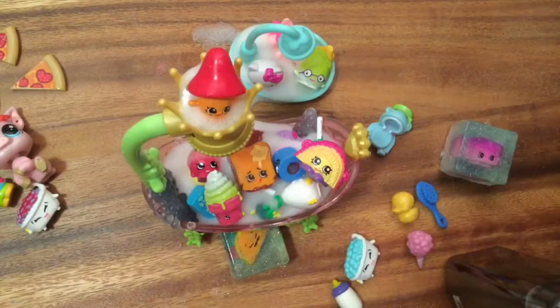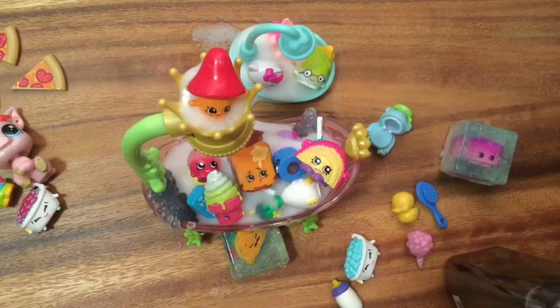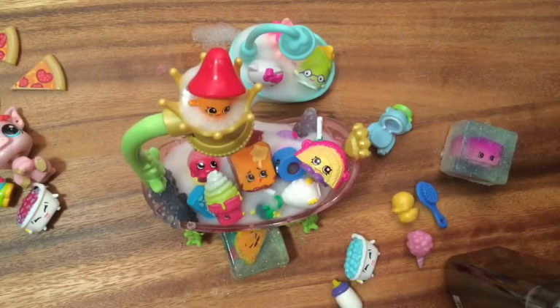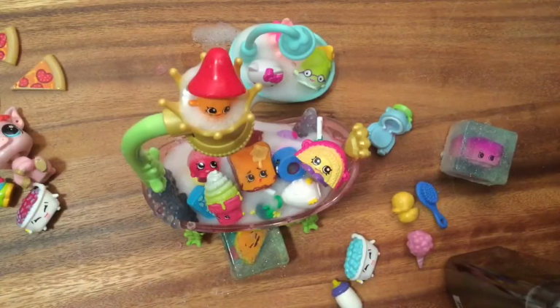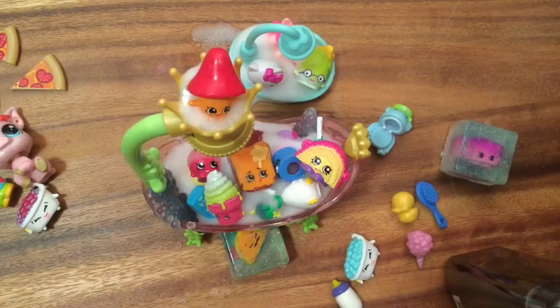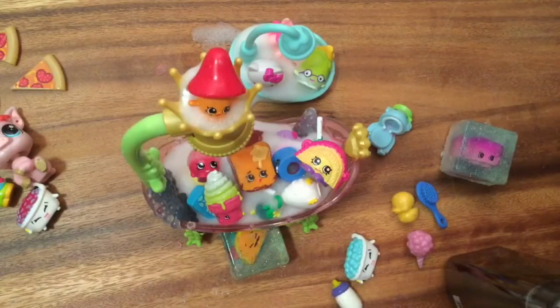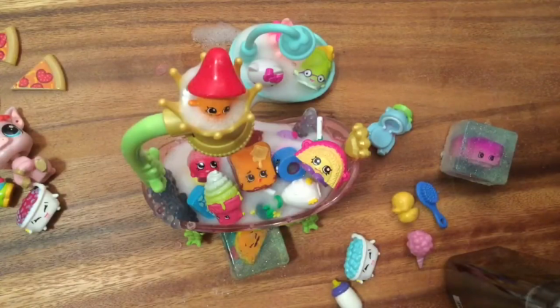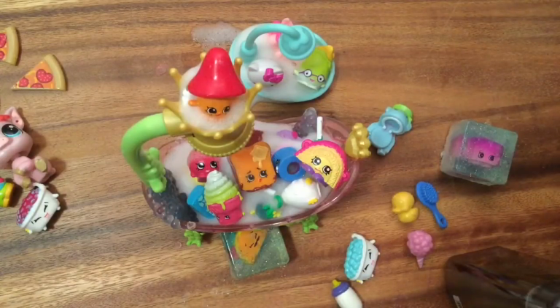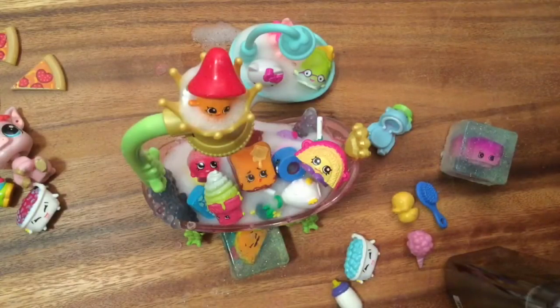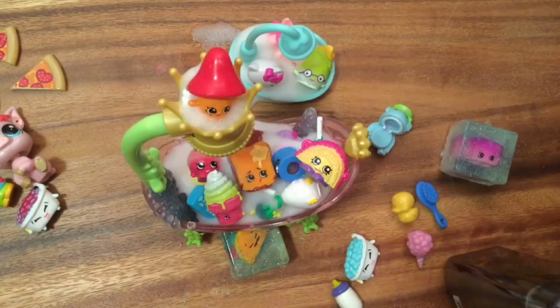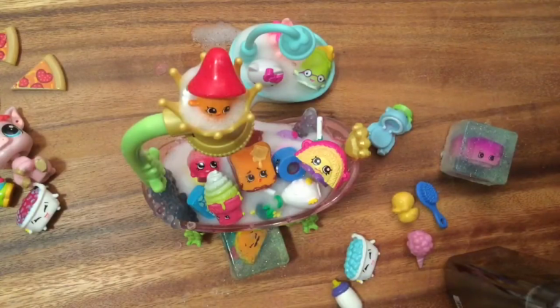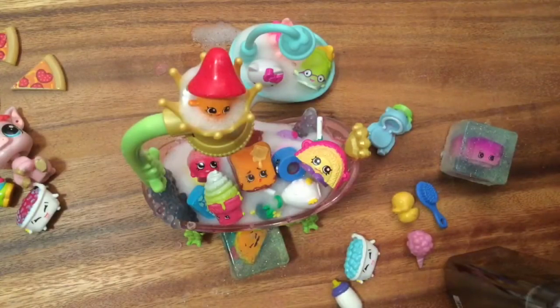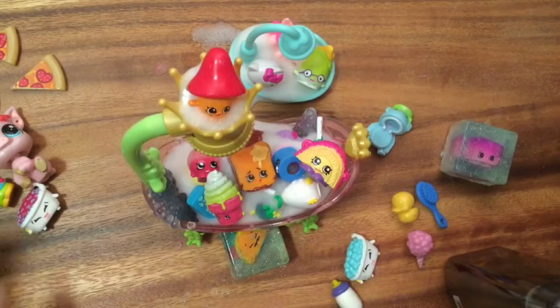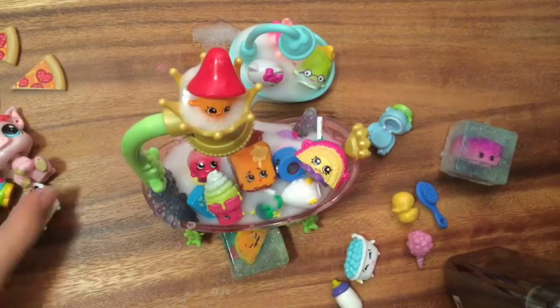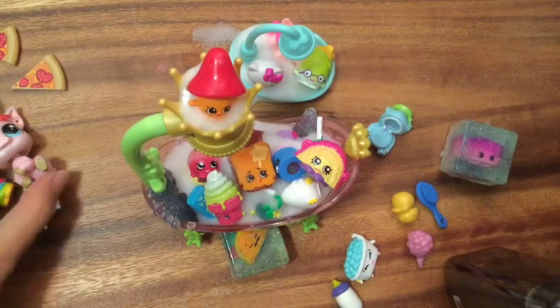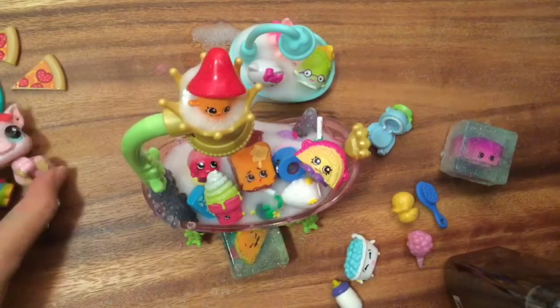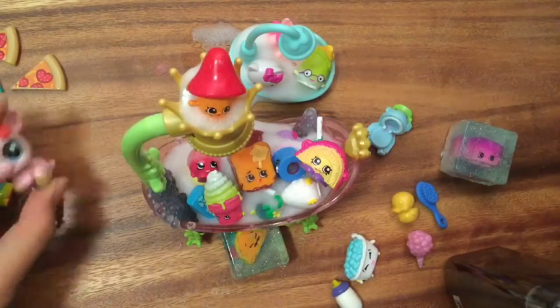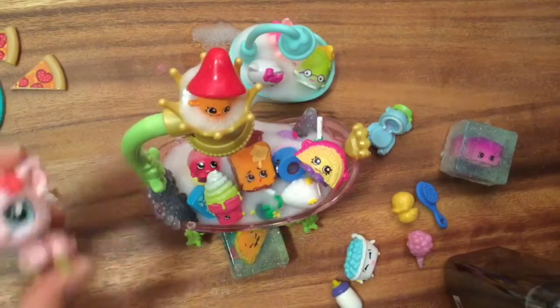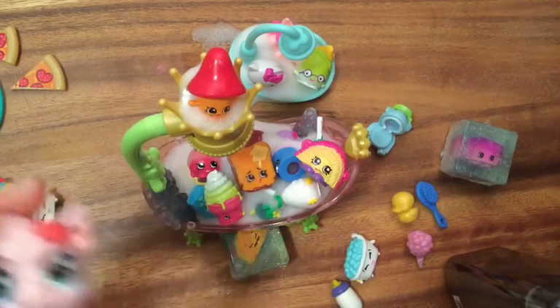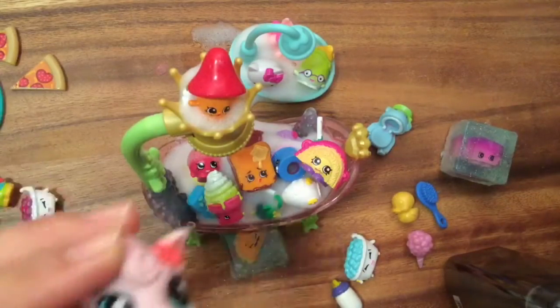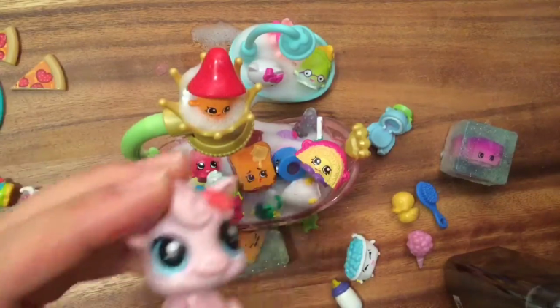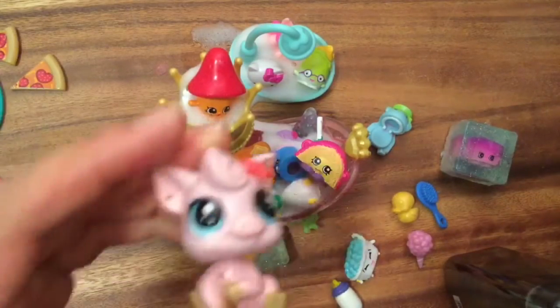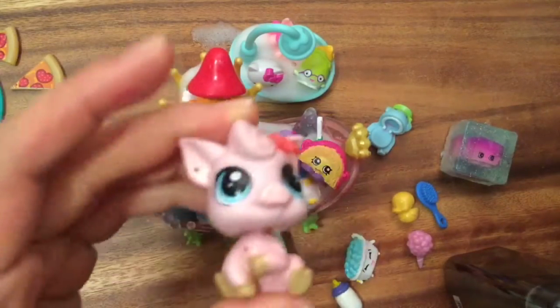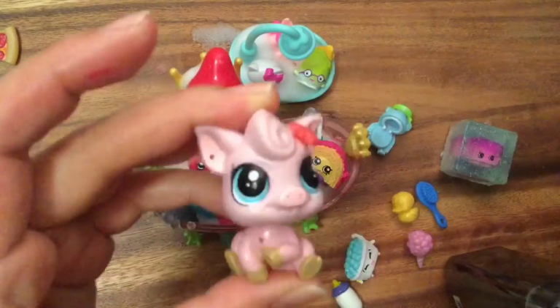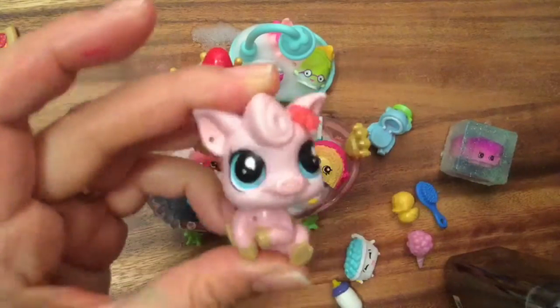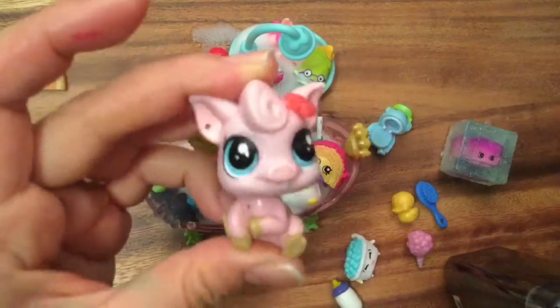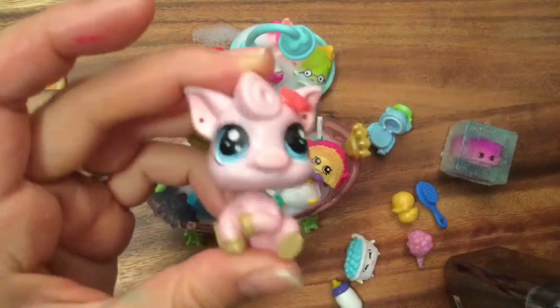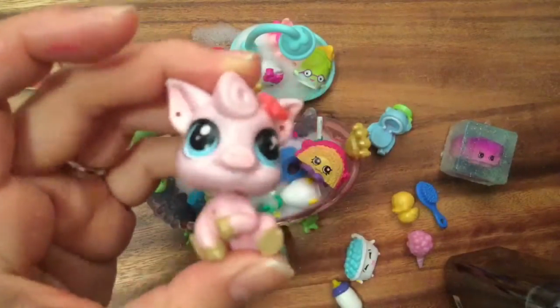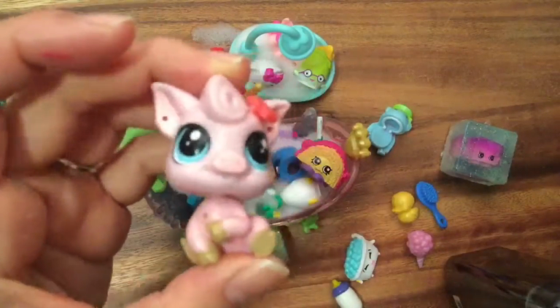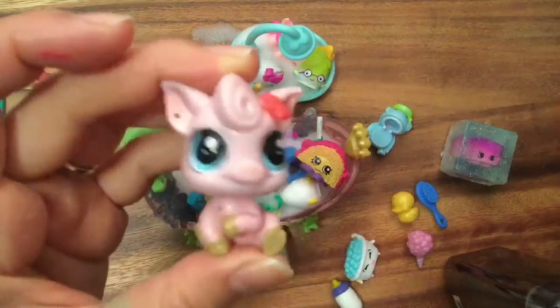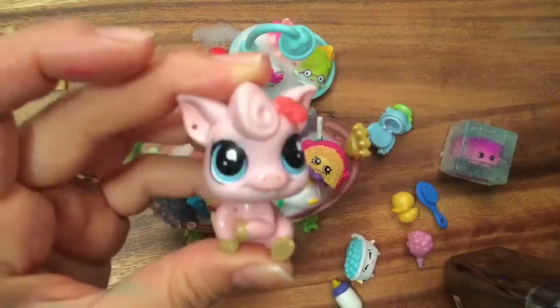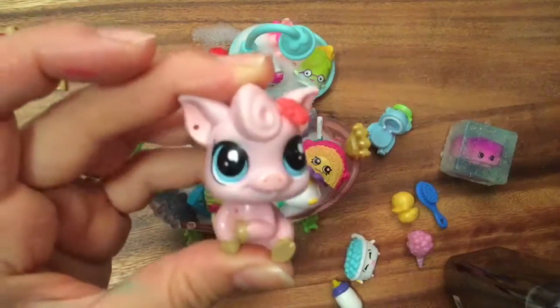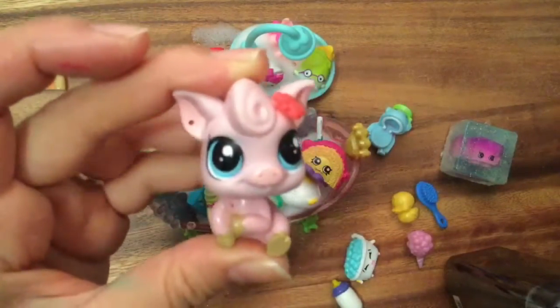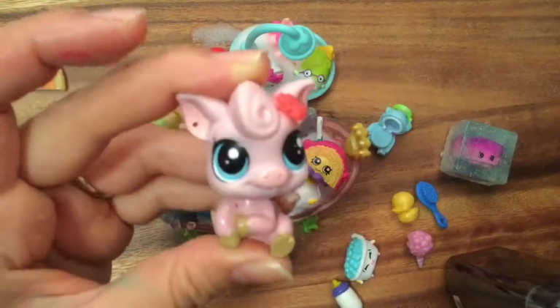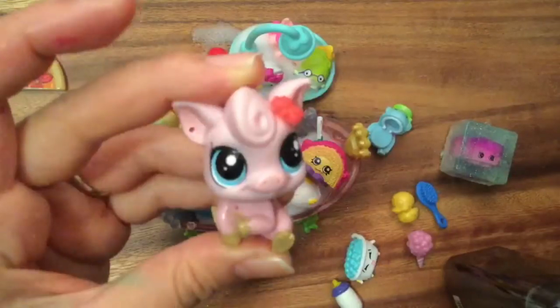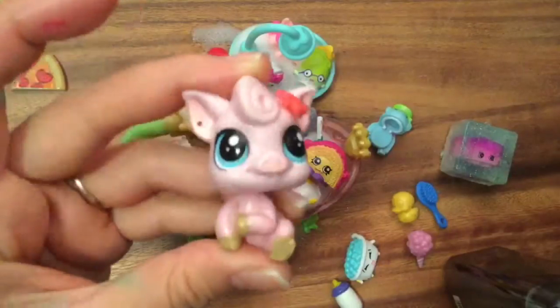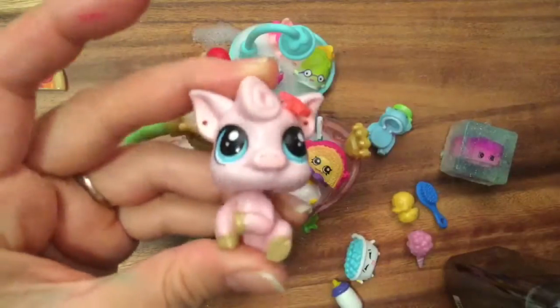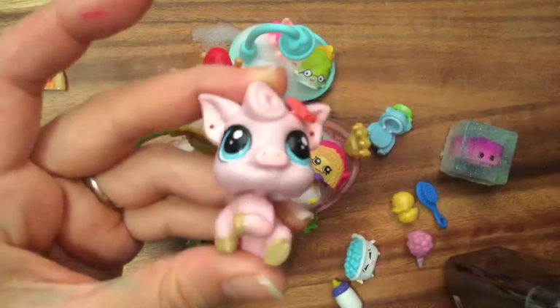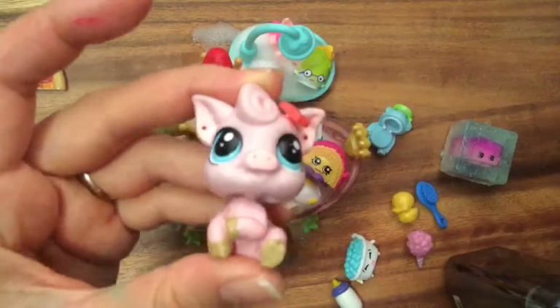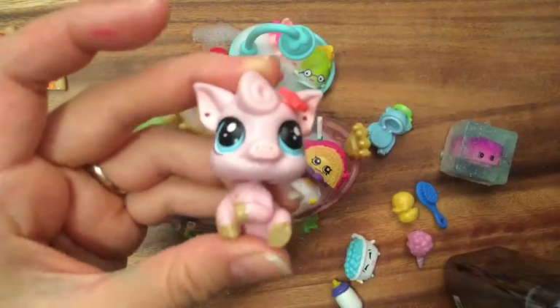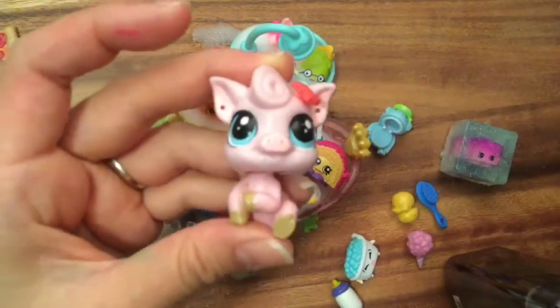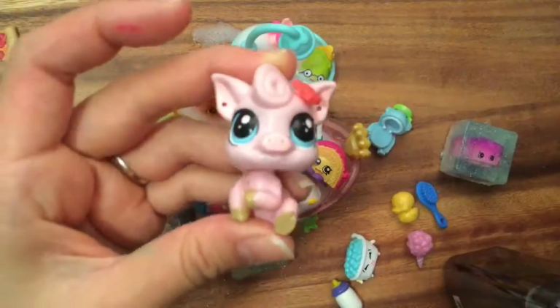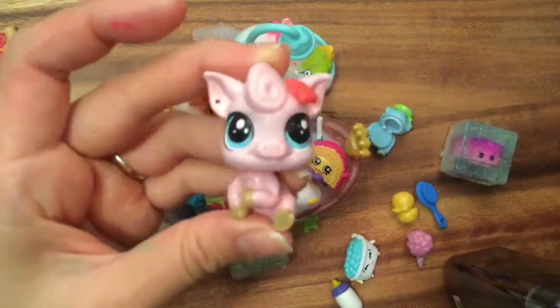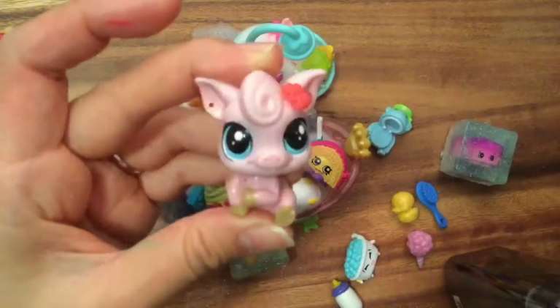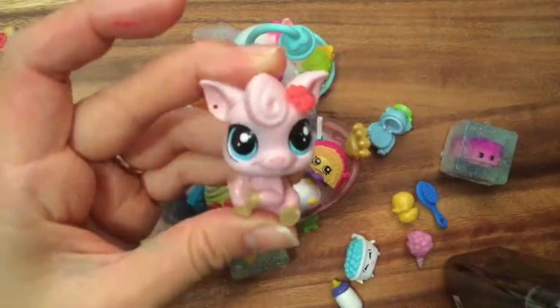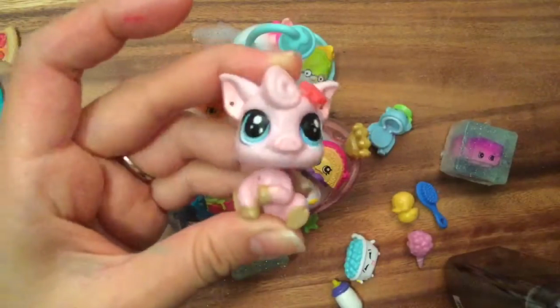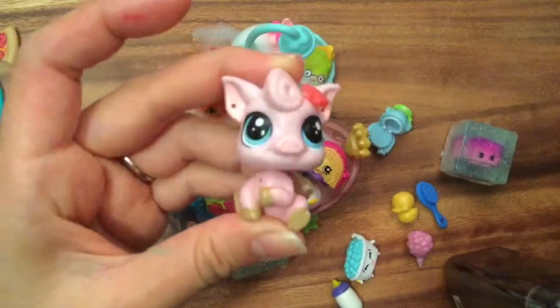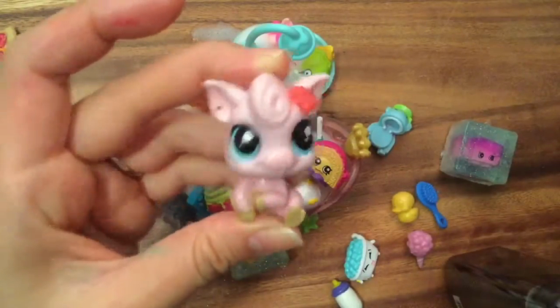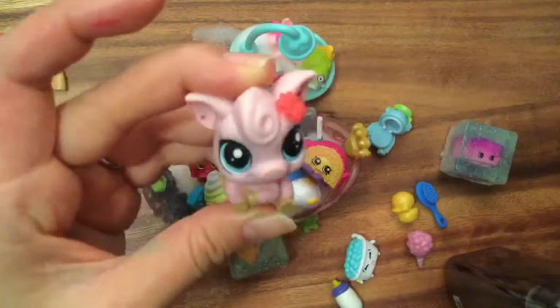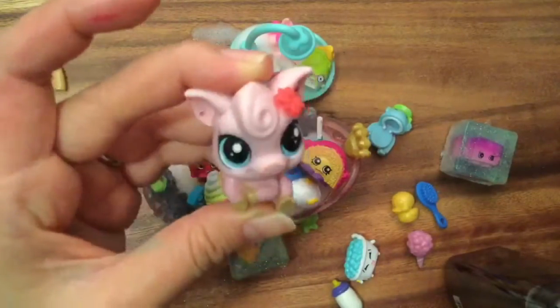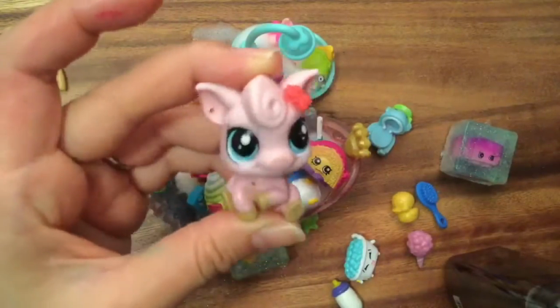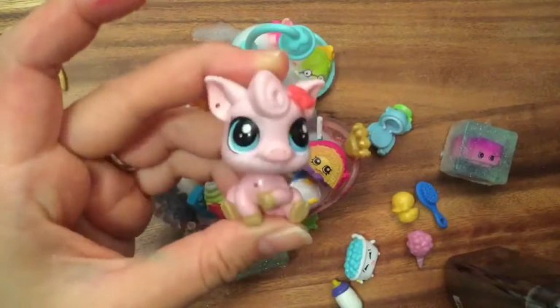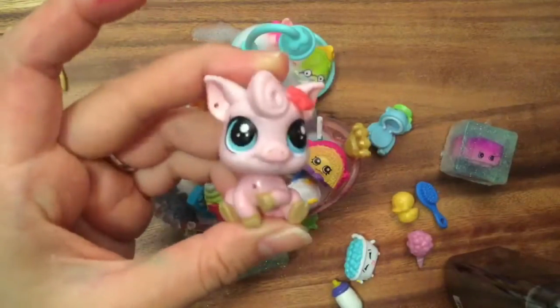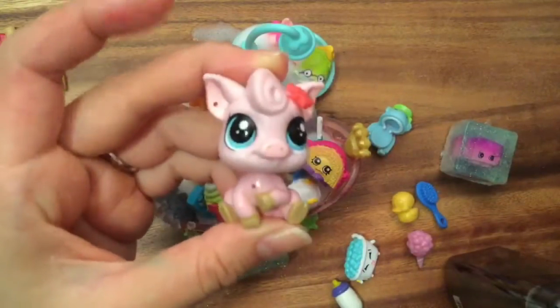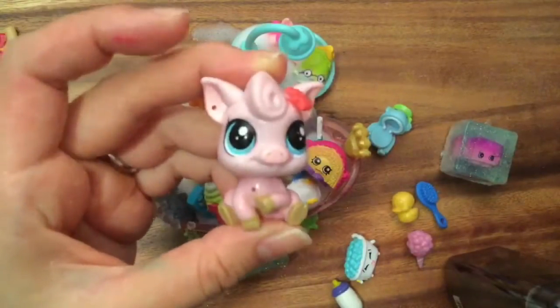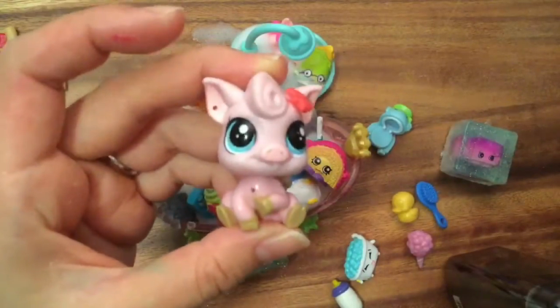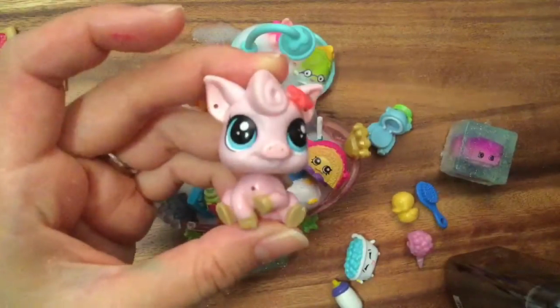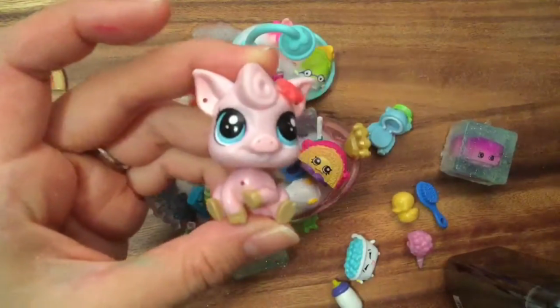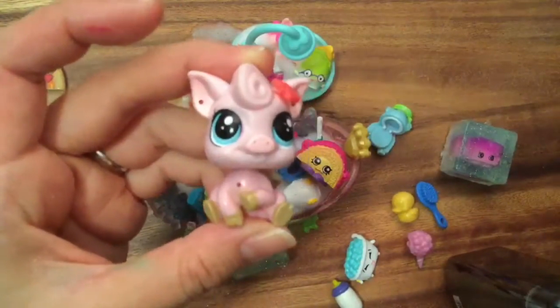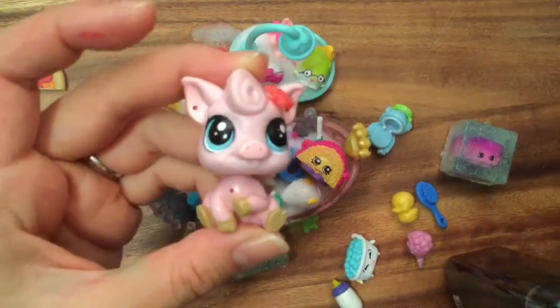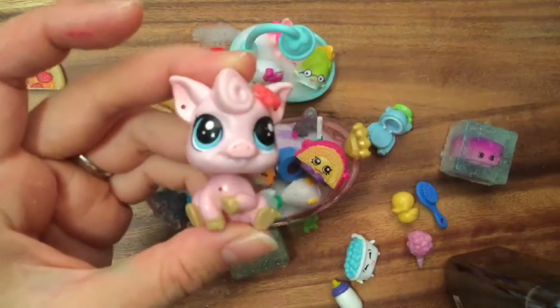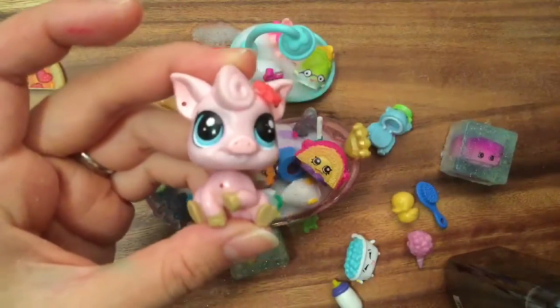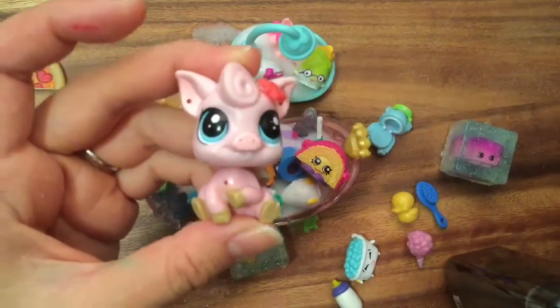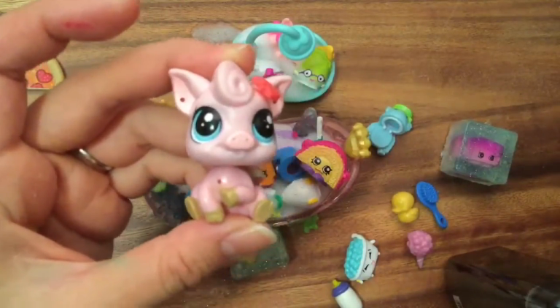I hope you enjoyed this unboxing. Be sure to like, subscribe, and comment. Stay tuned for my big Shopkins giveaway. Thank you and bye now.